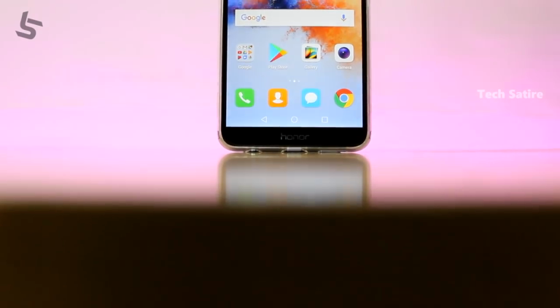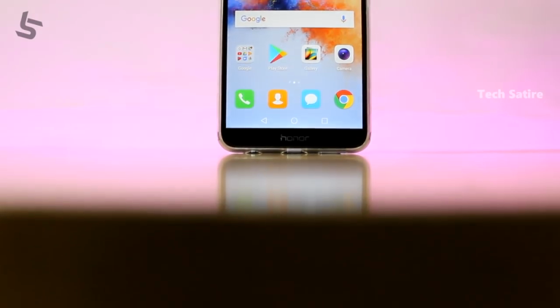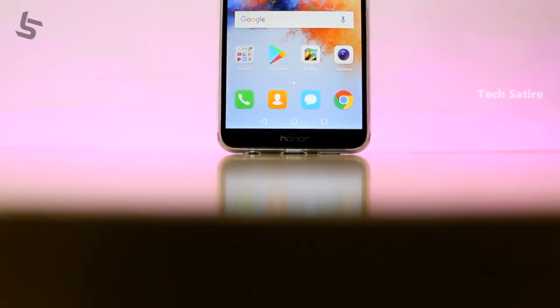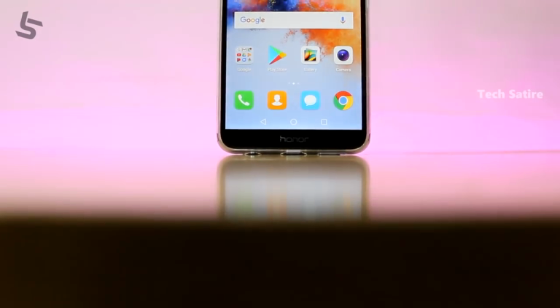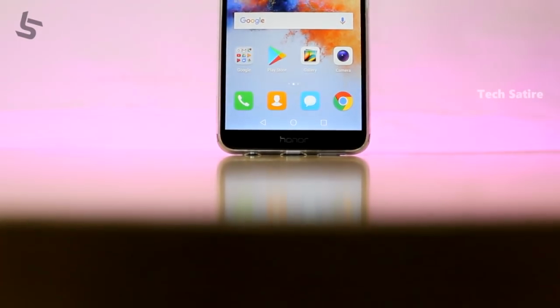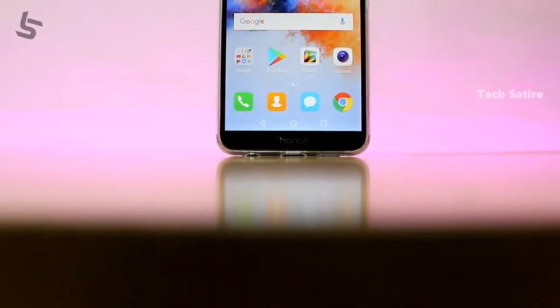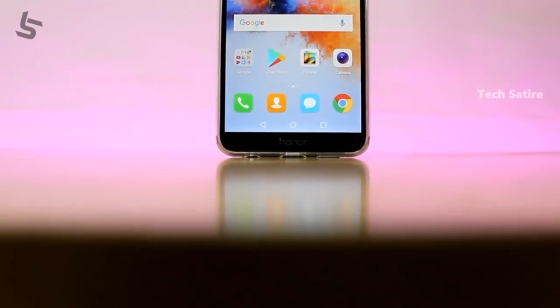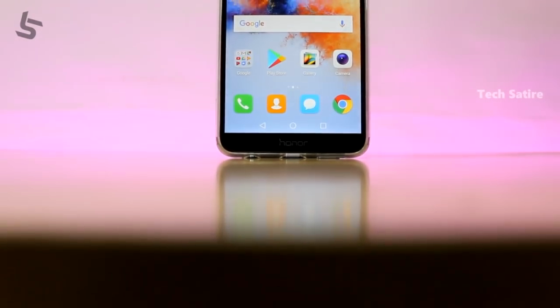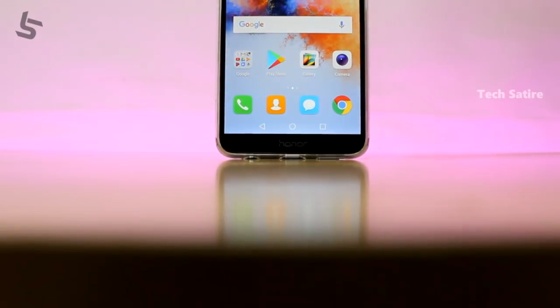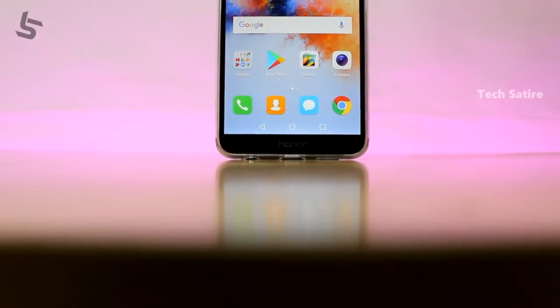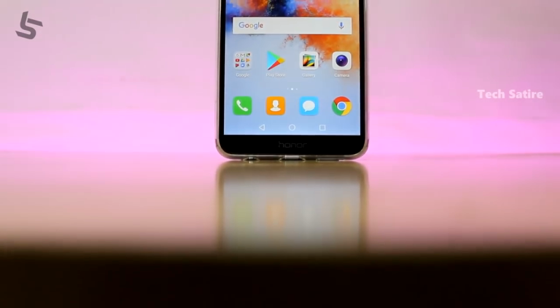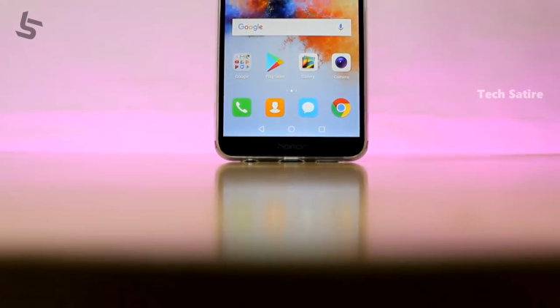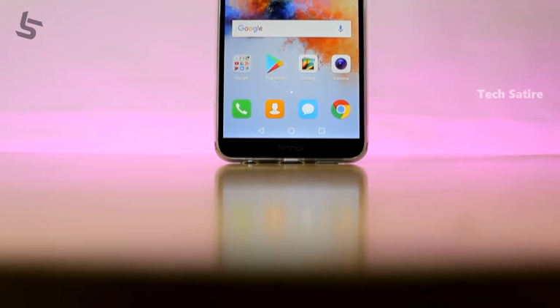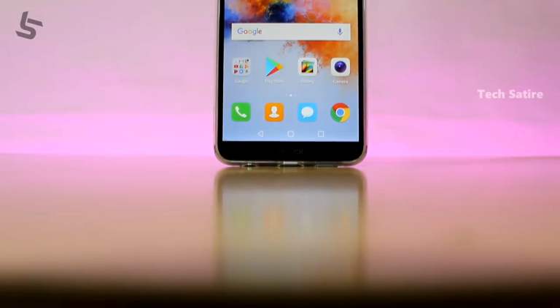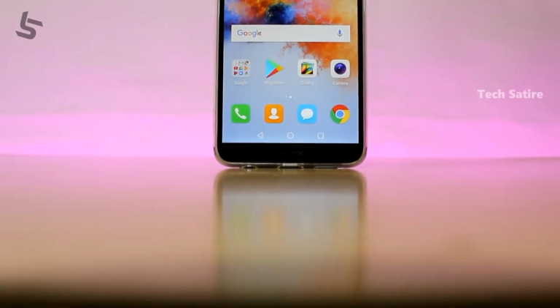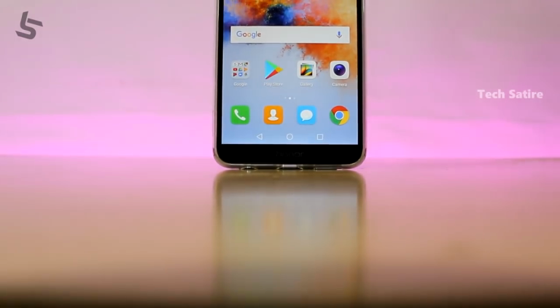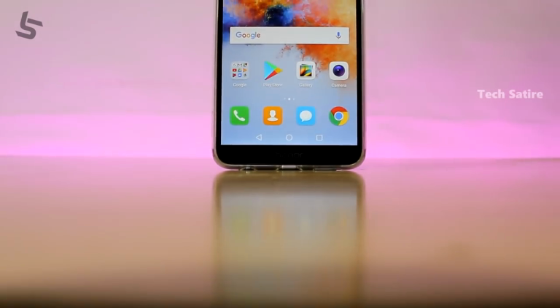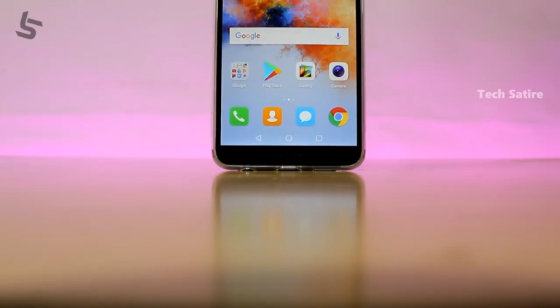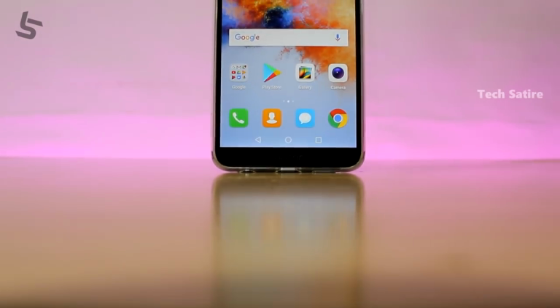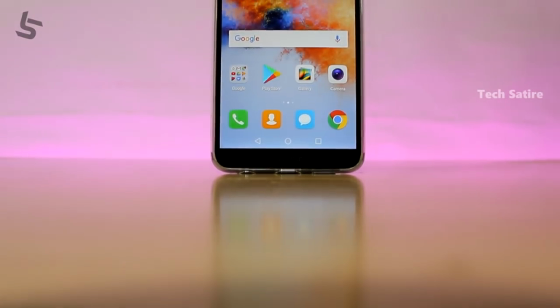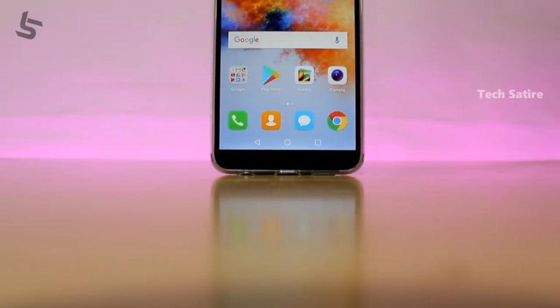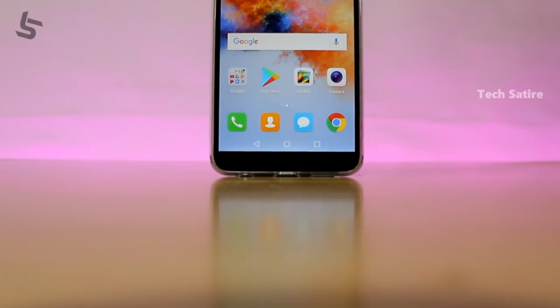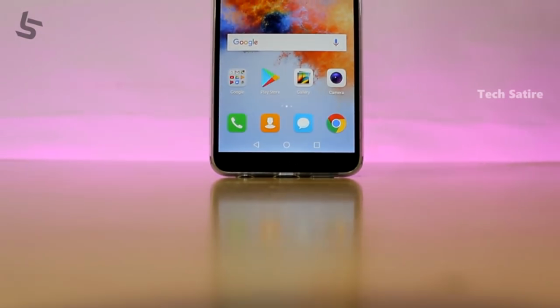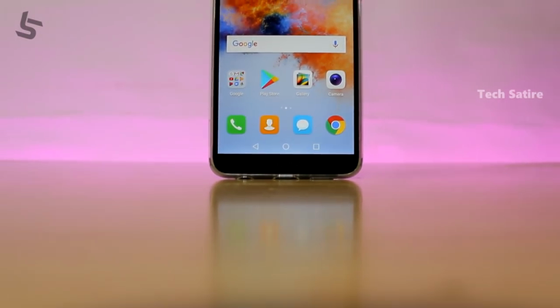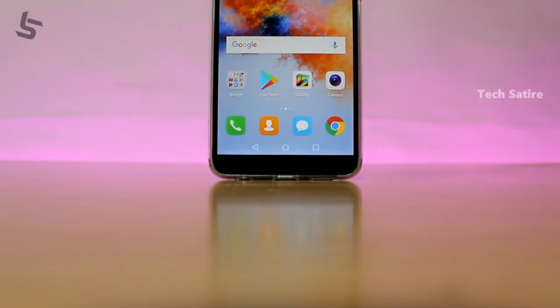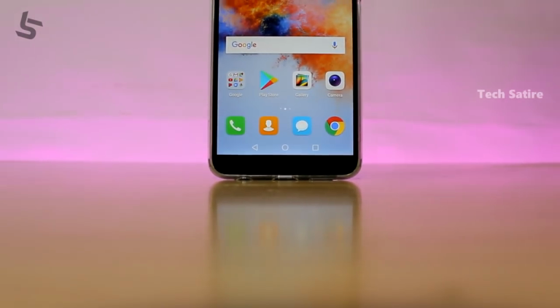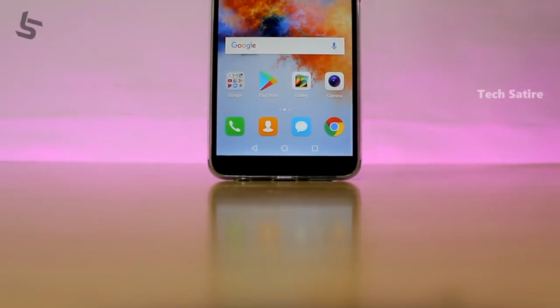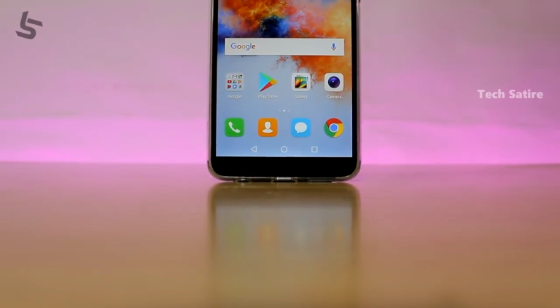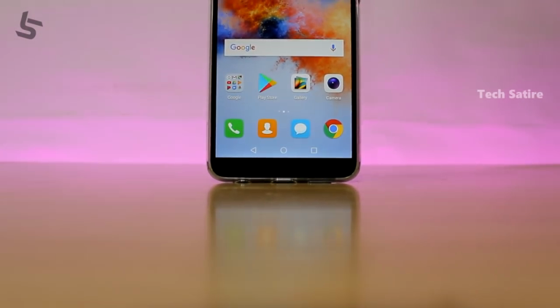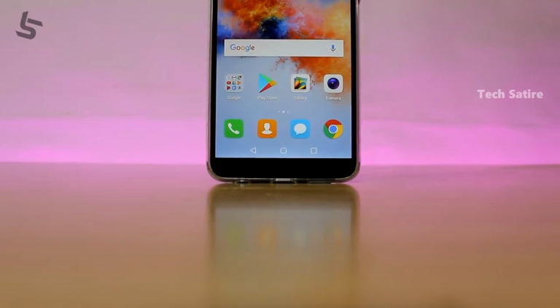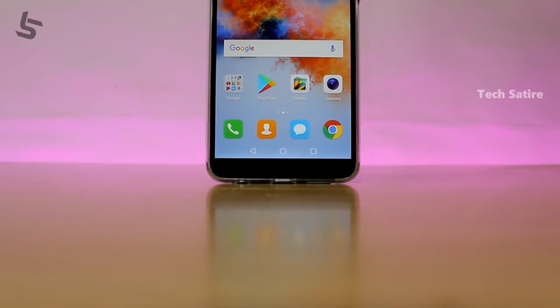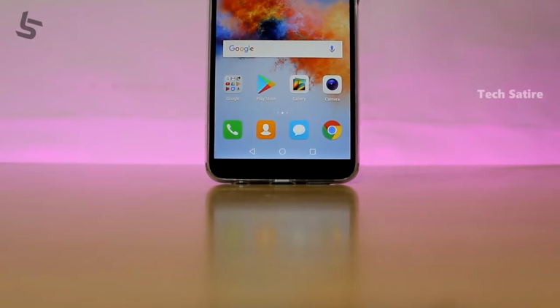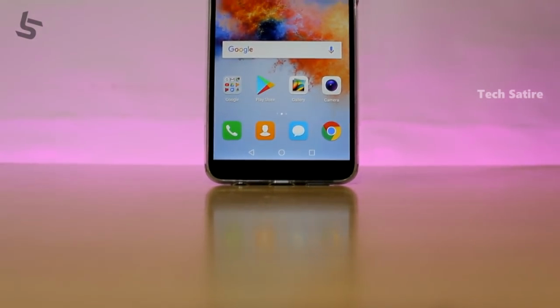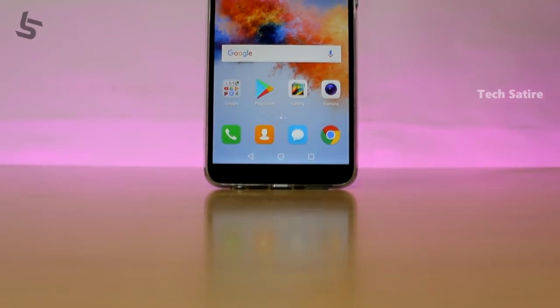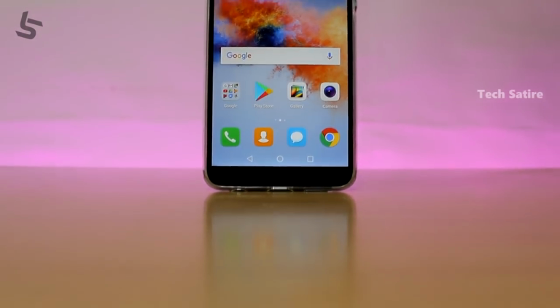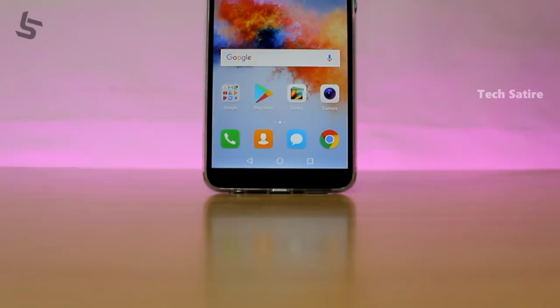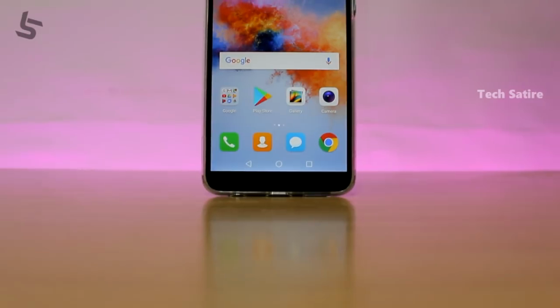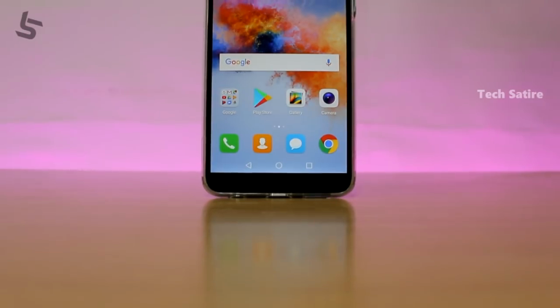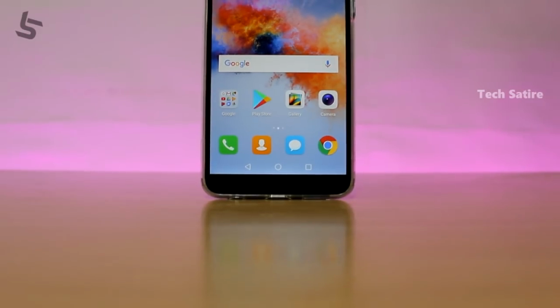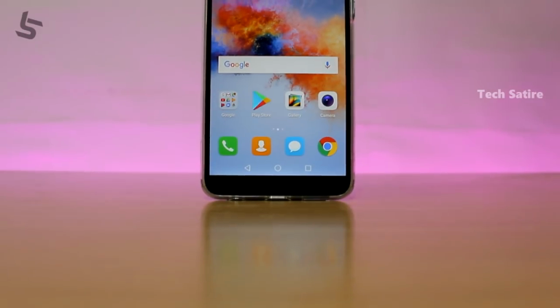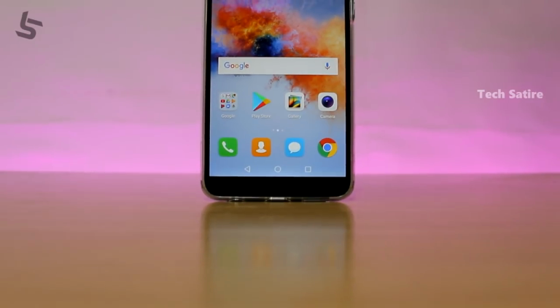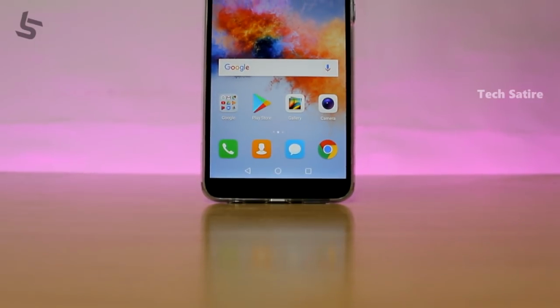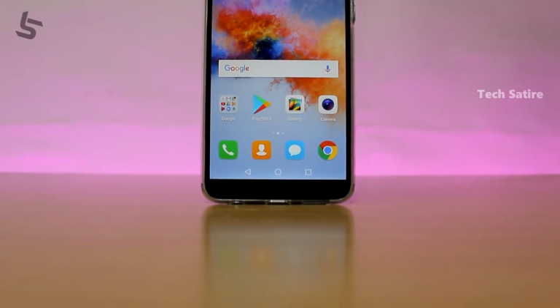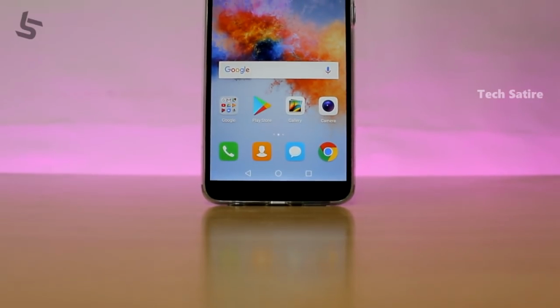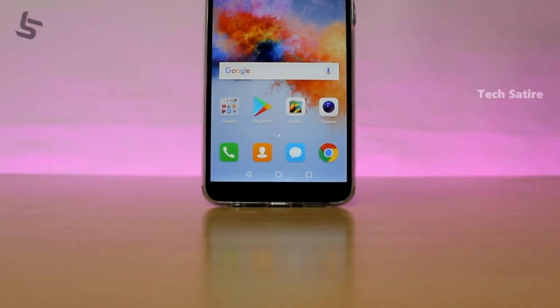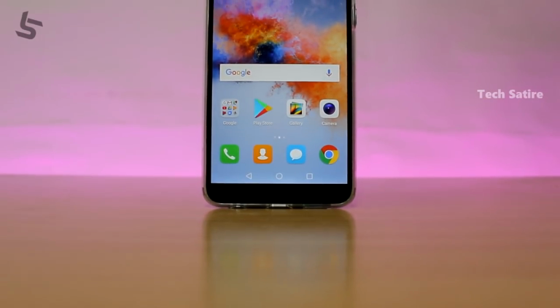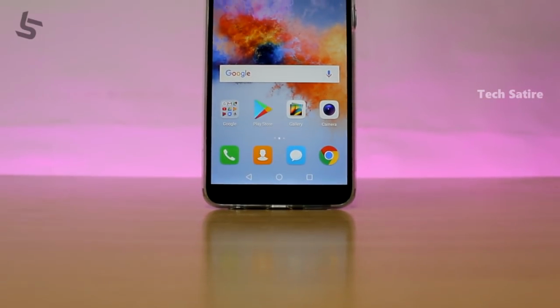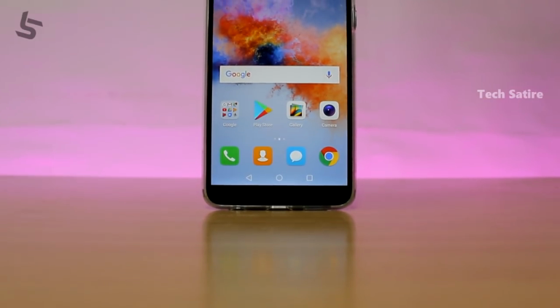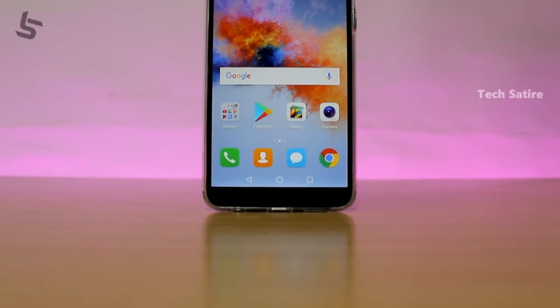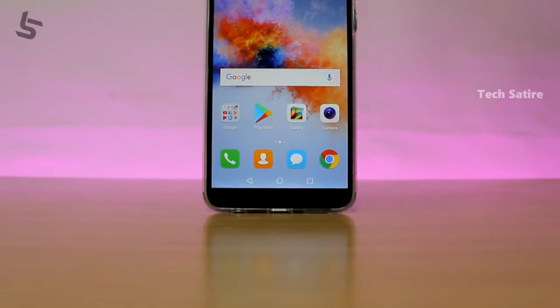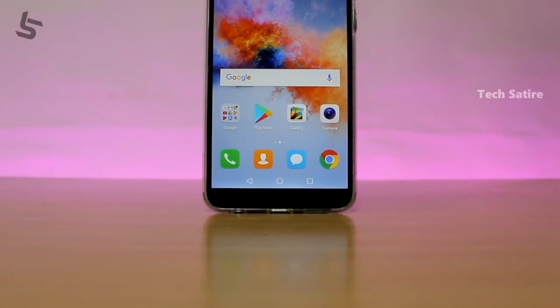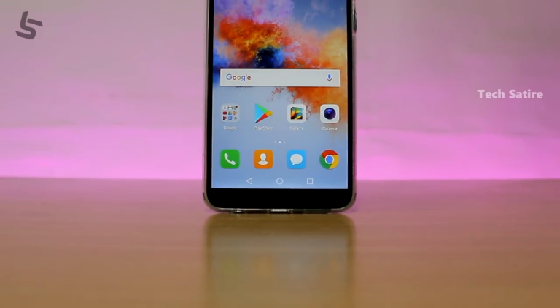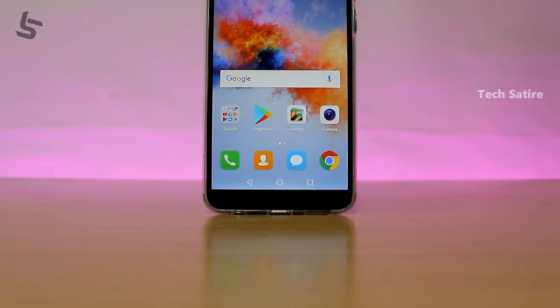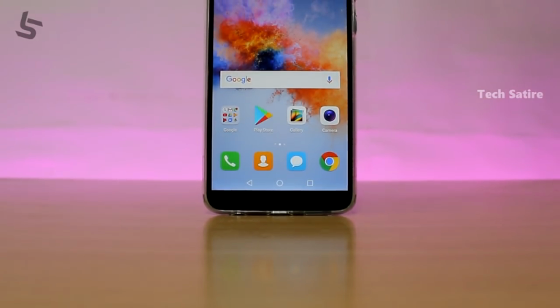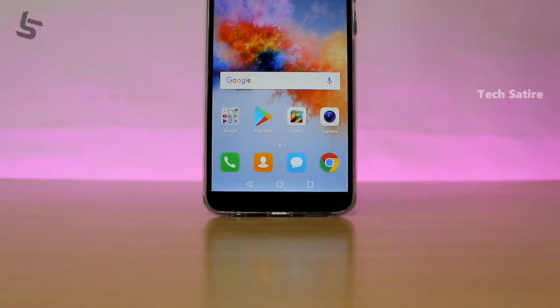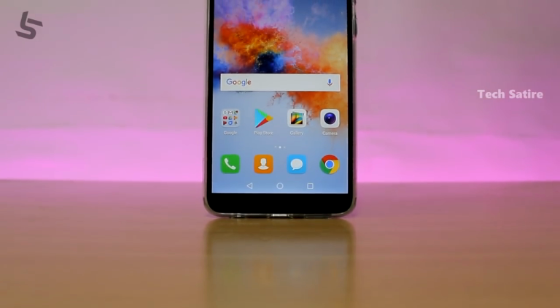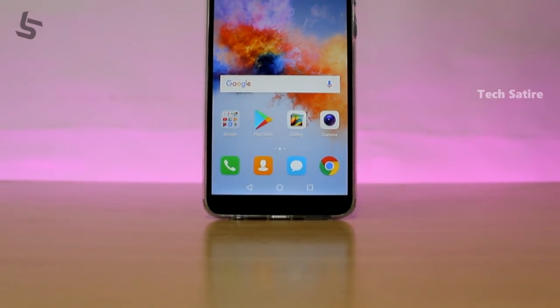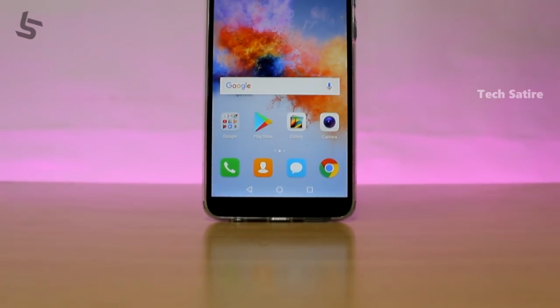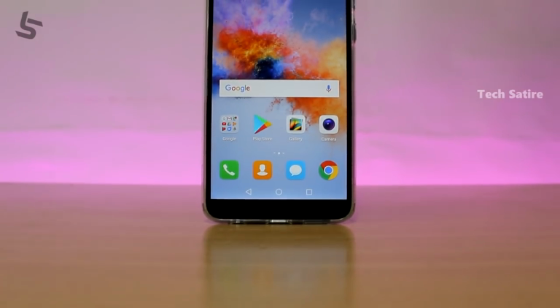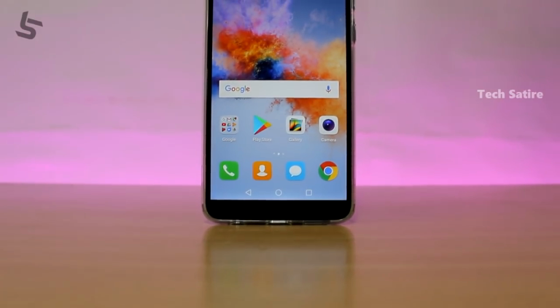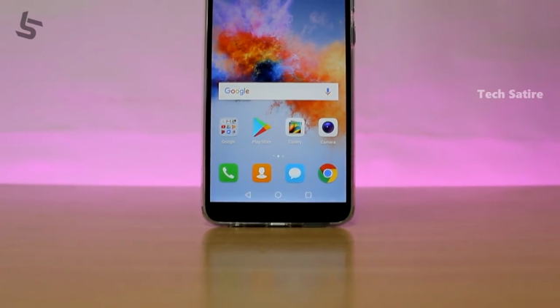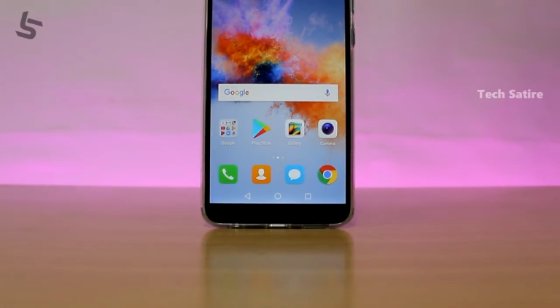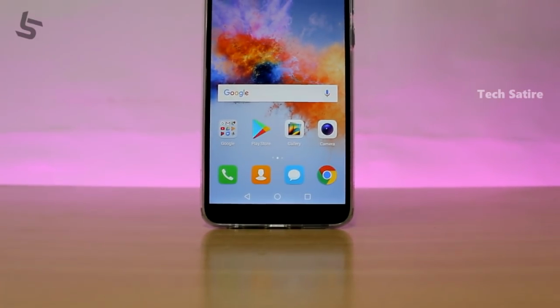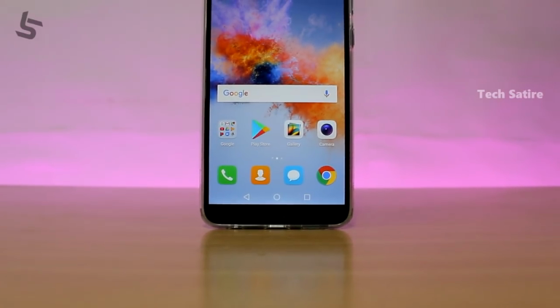Welcome to HANA 6X. In our channel, we have the best smartphone unboxing review of HANA 6X.